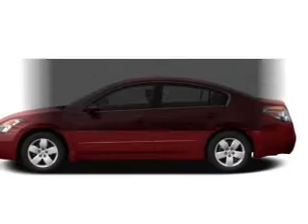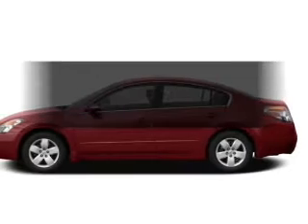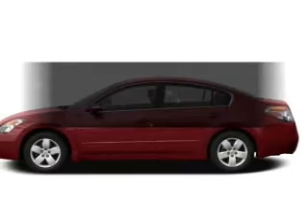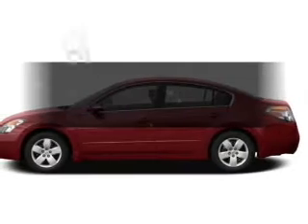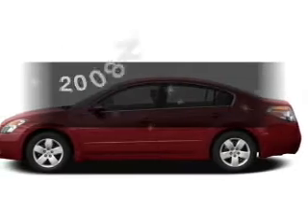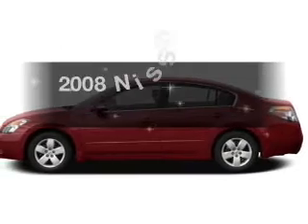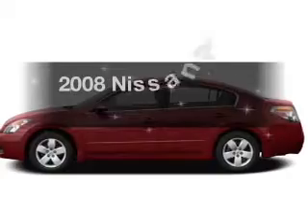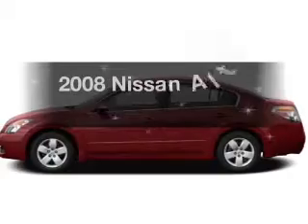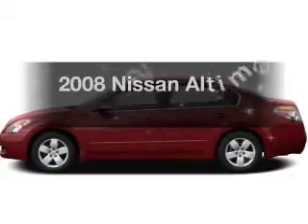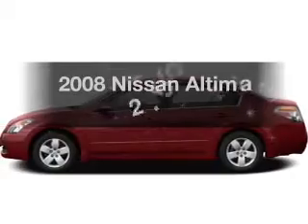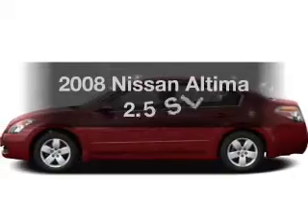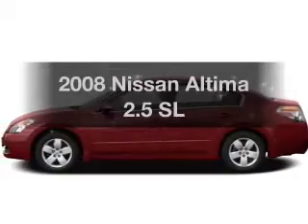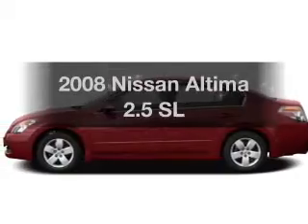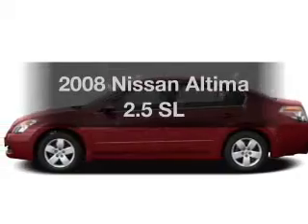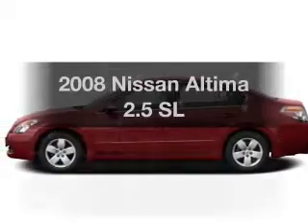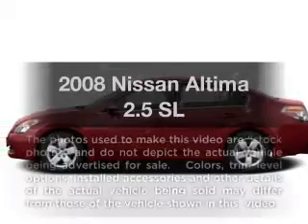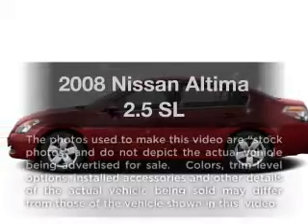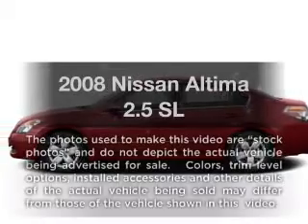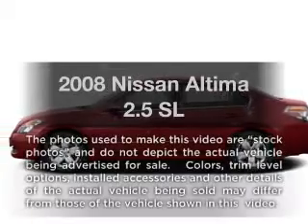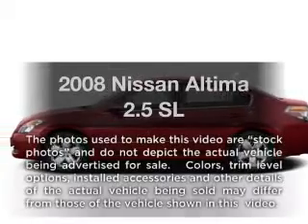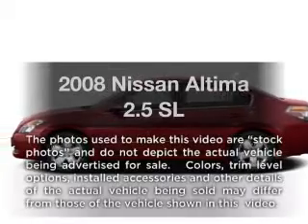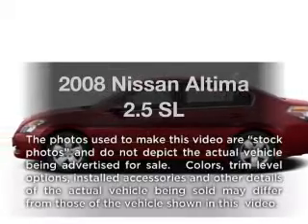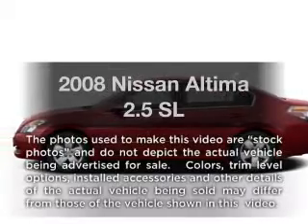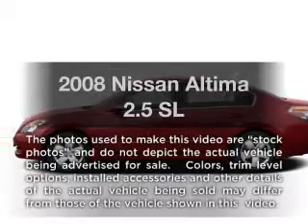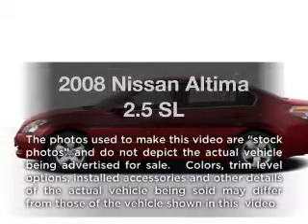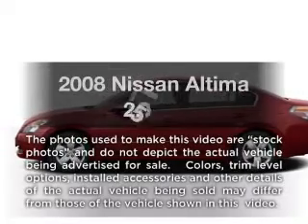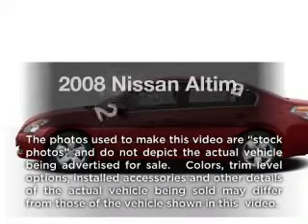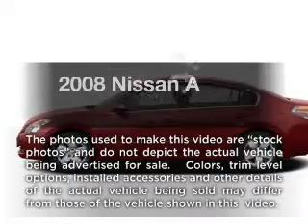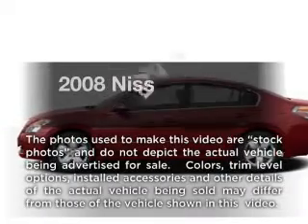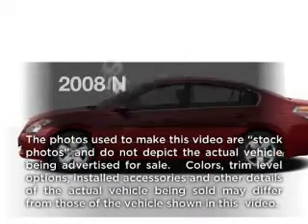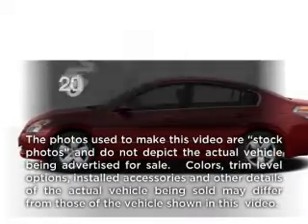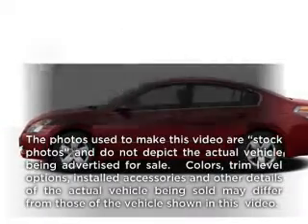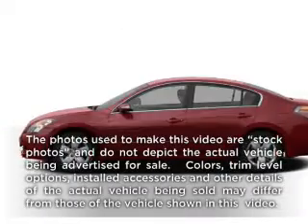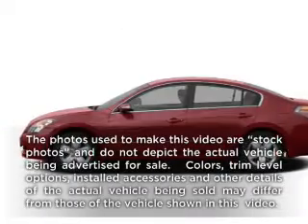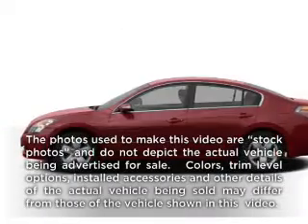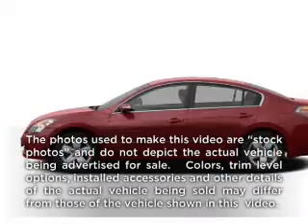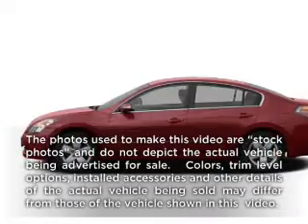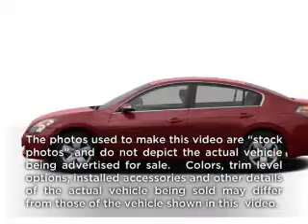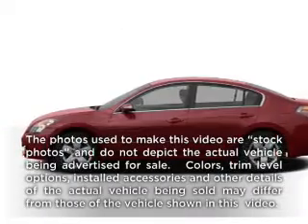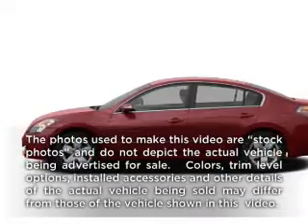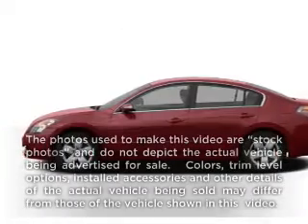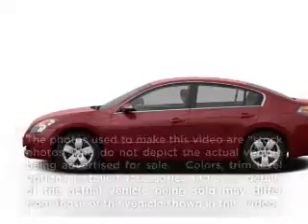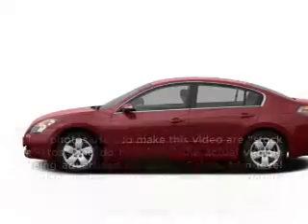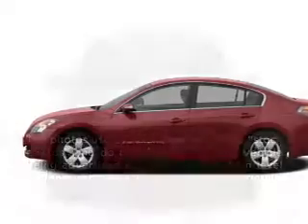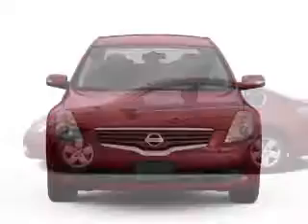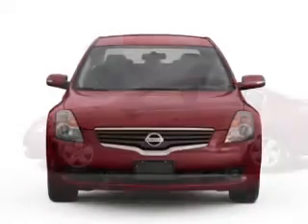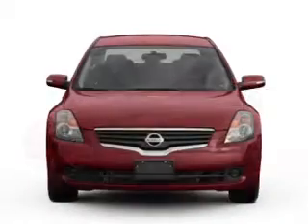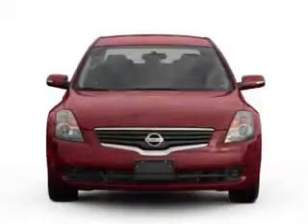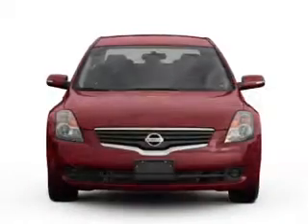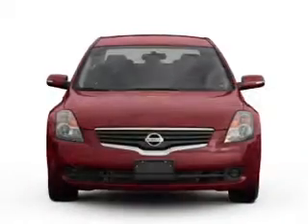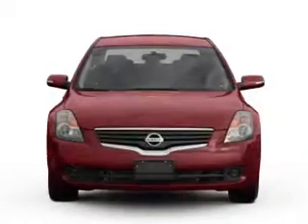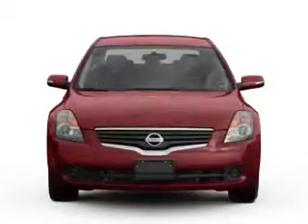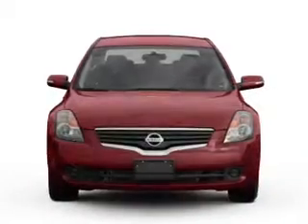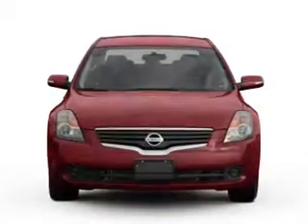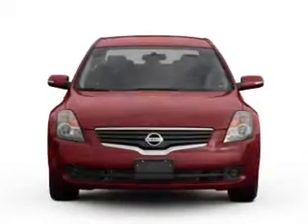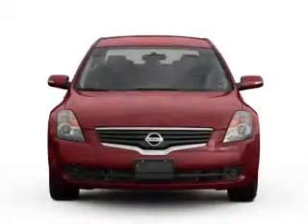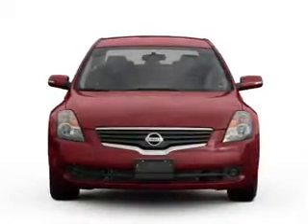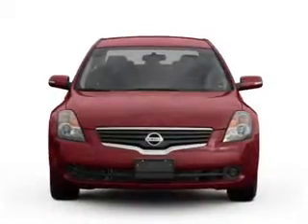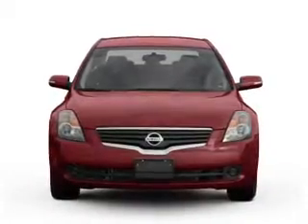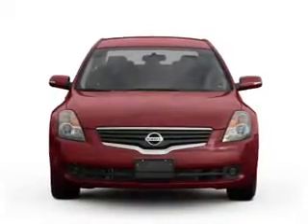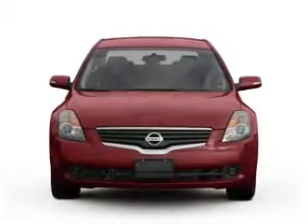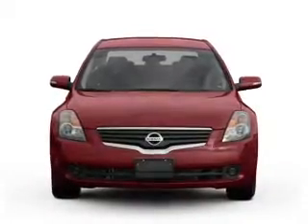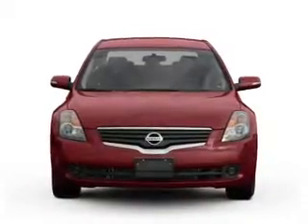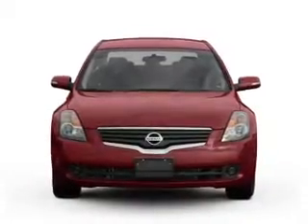Presenting the 2008 Nissan Altima. Everything you need under one roof with this great vehicle.